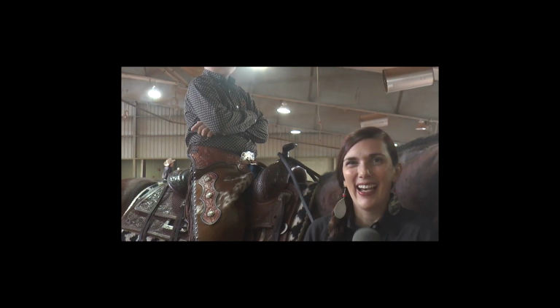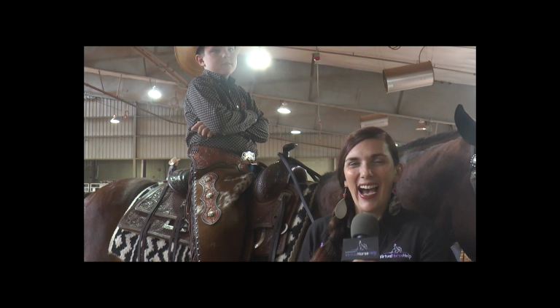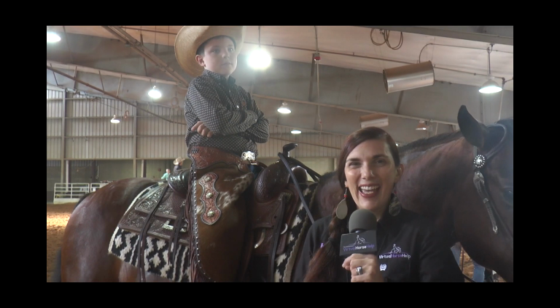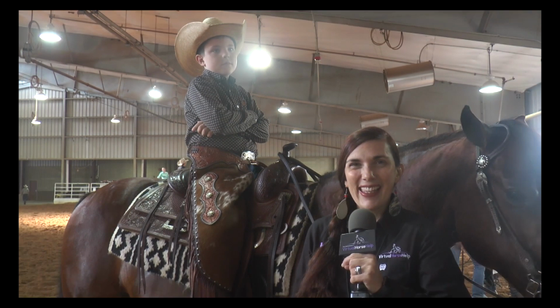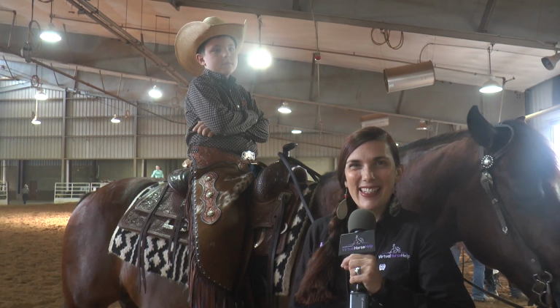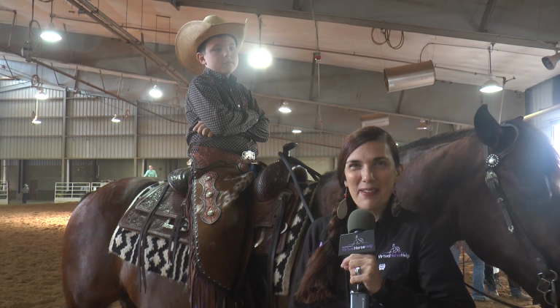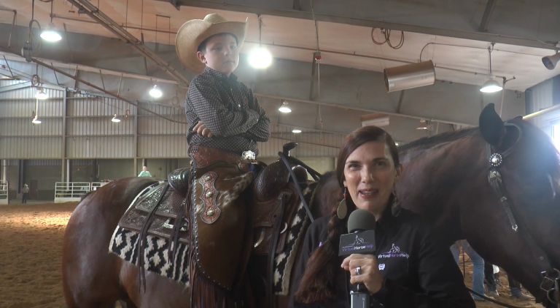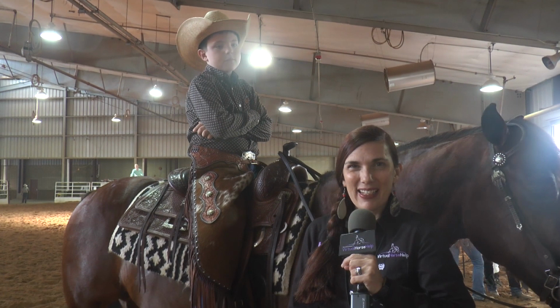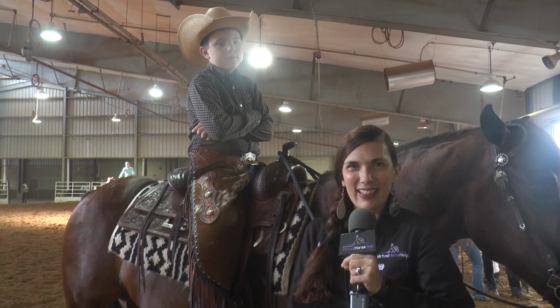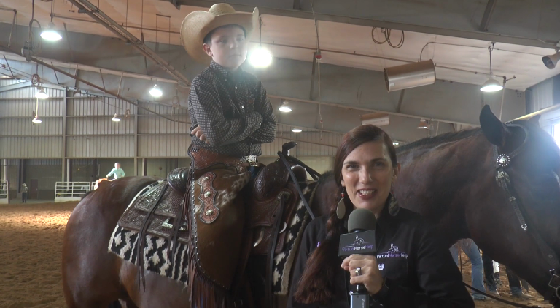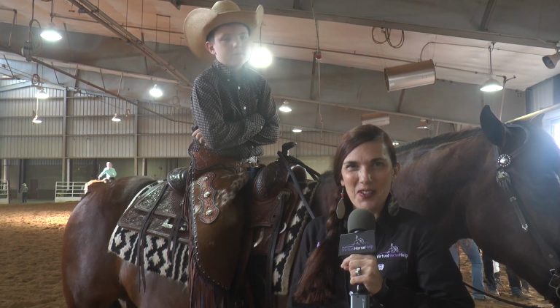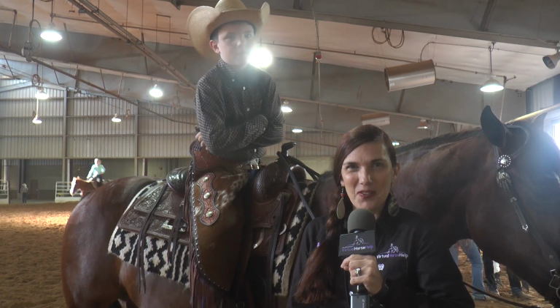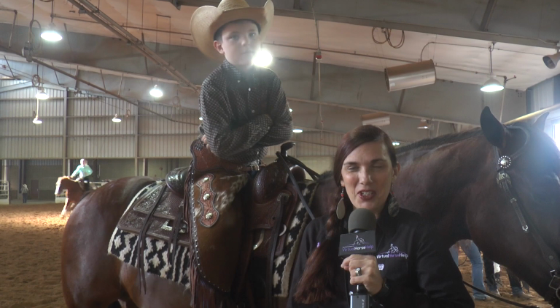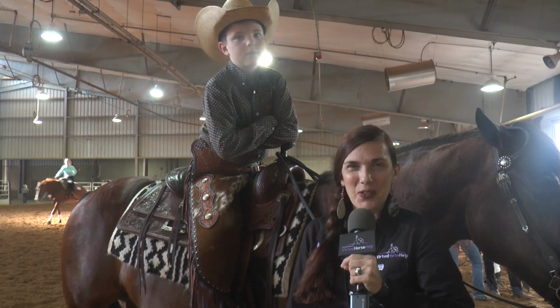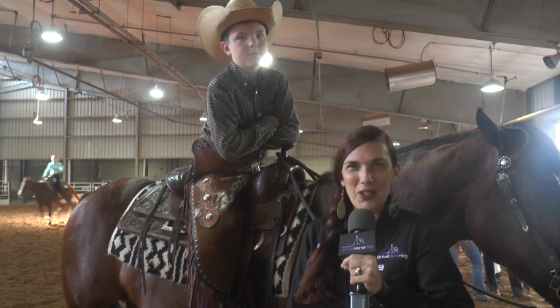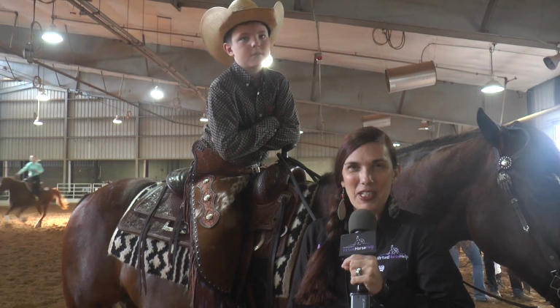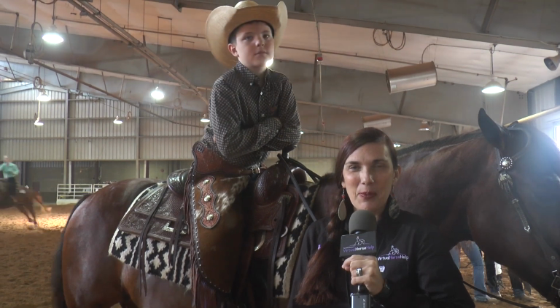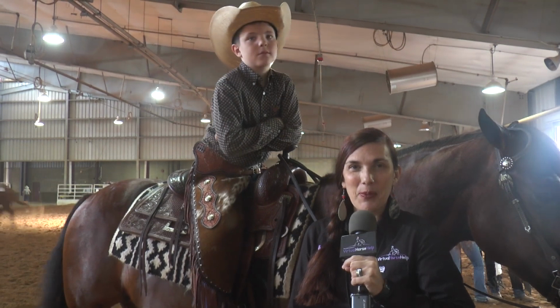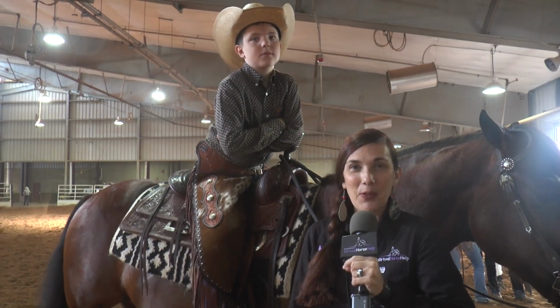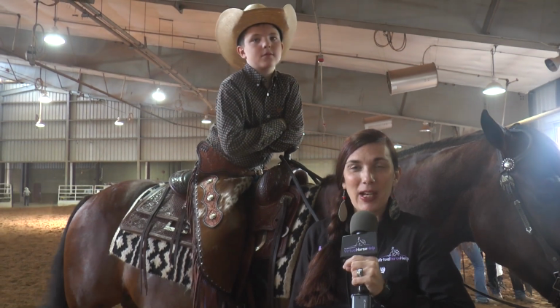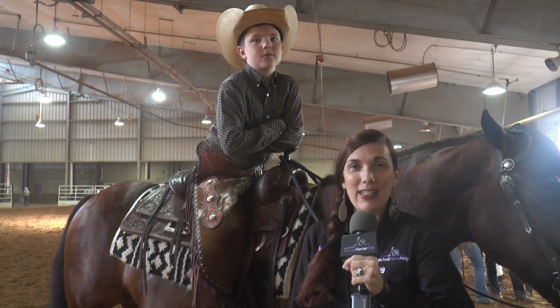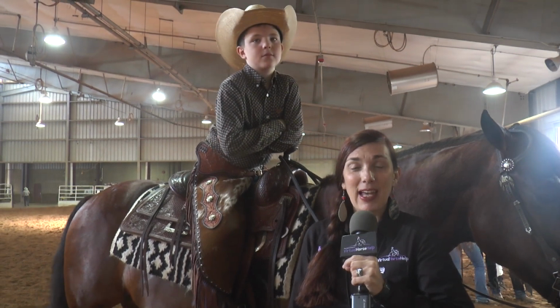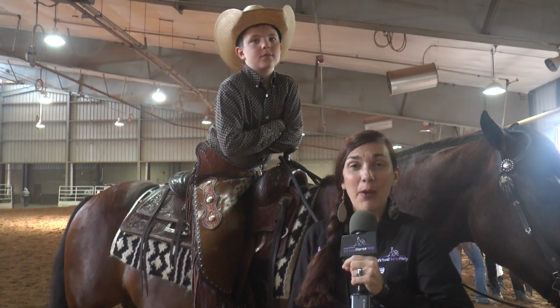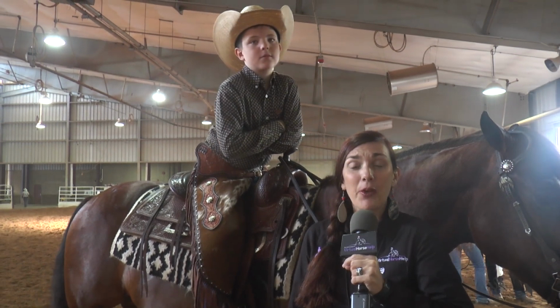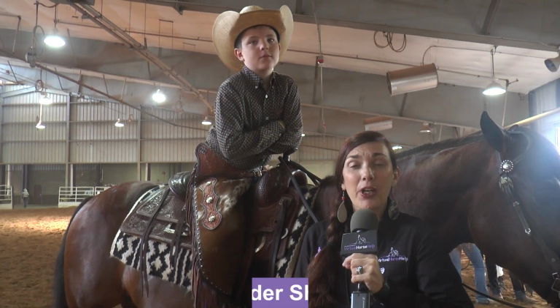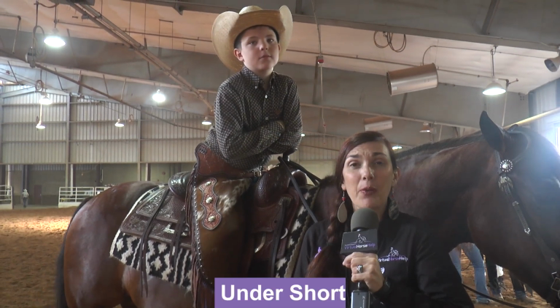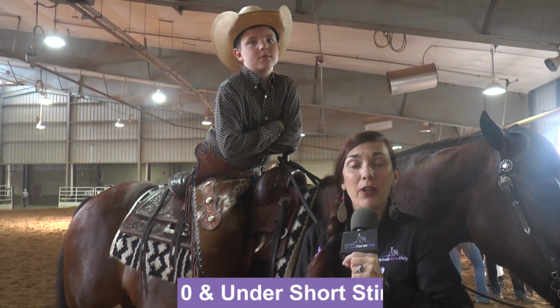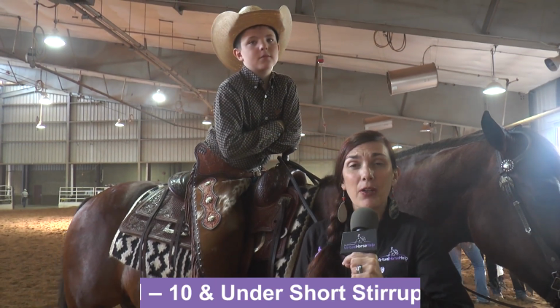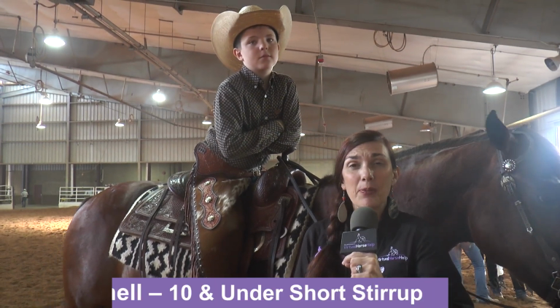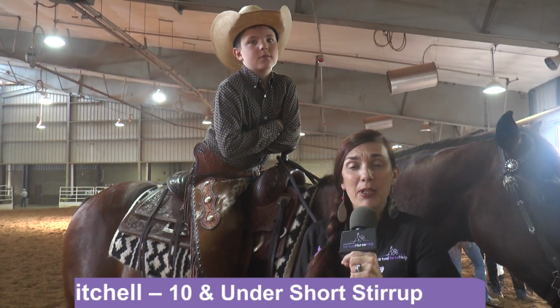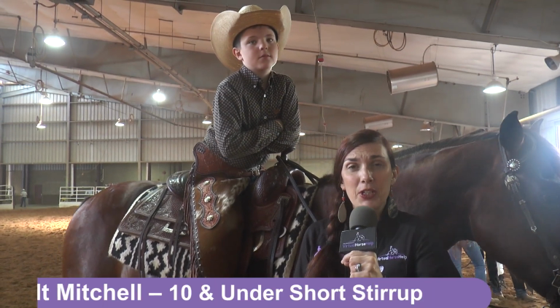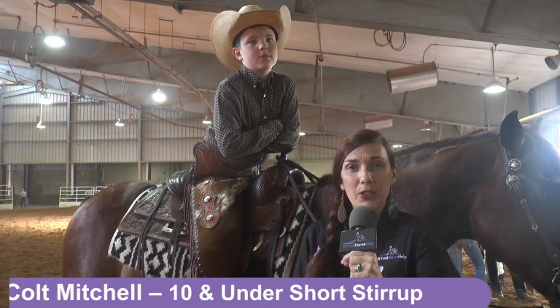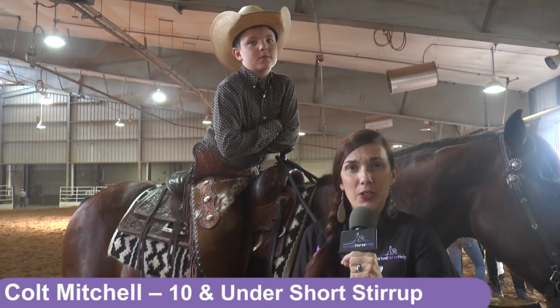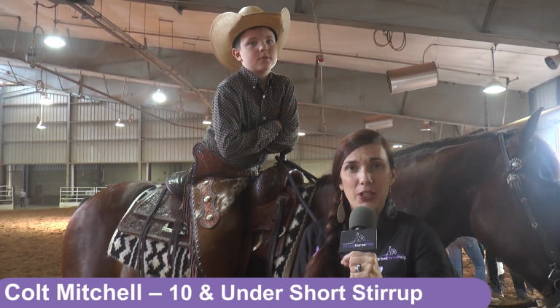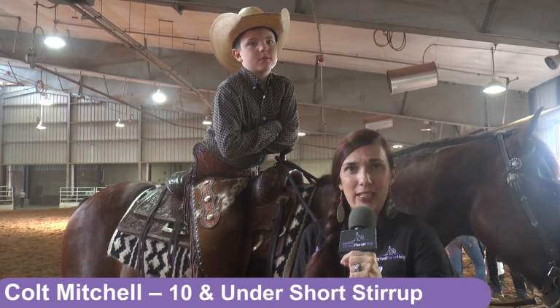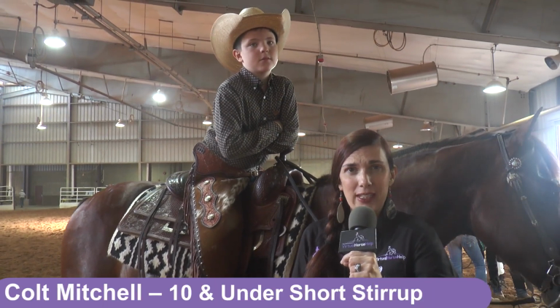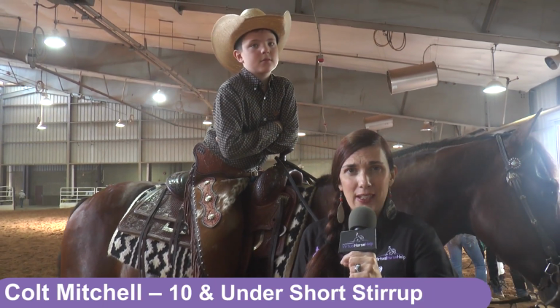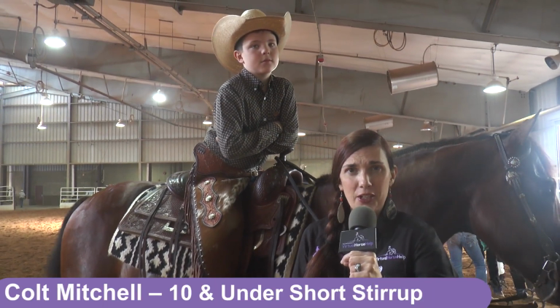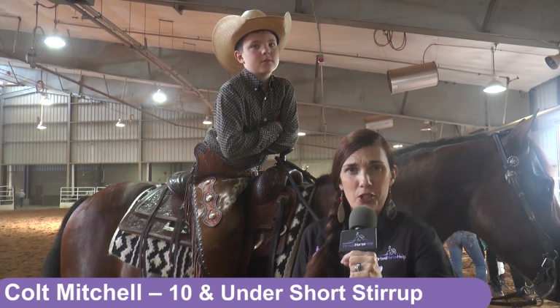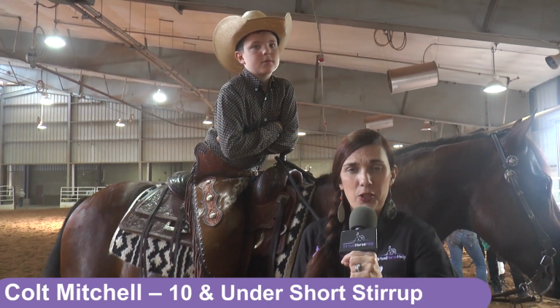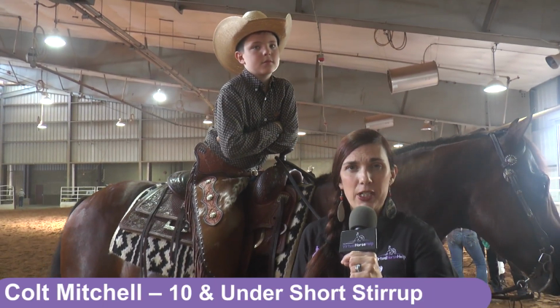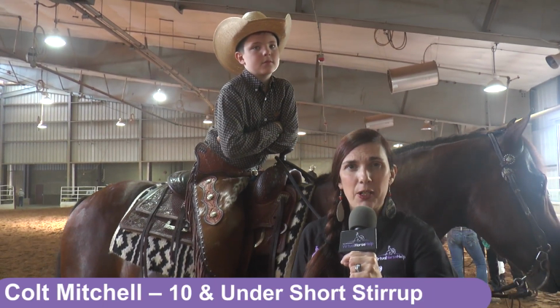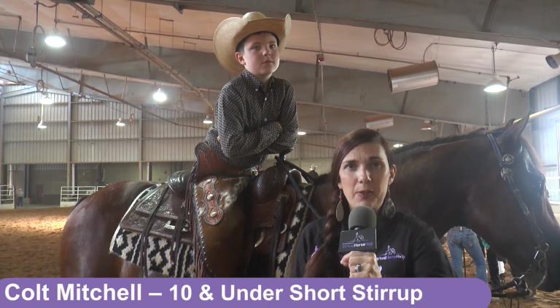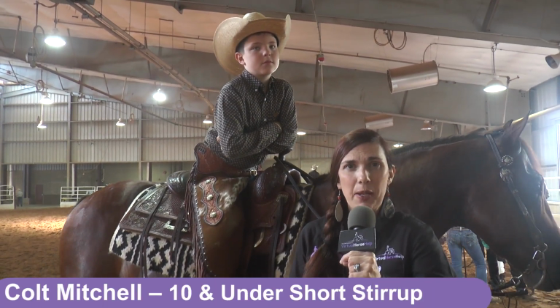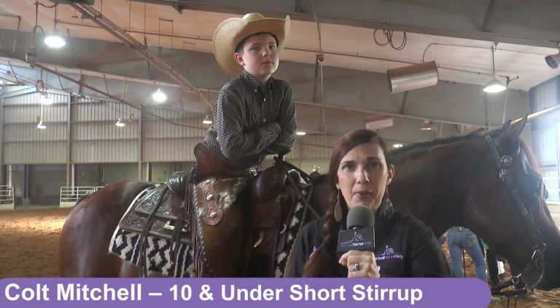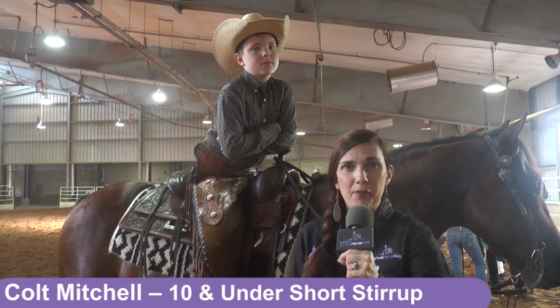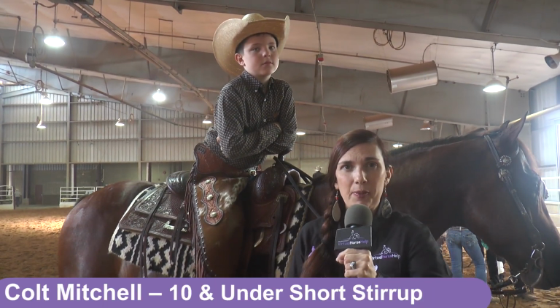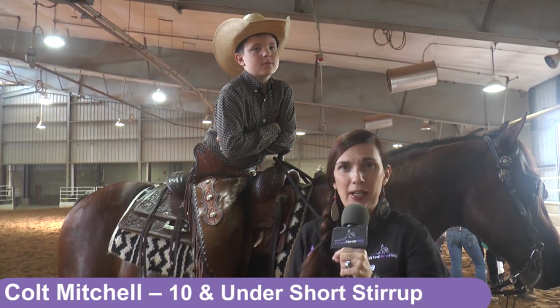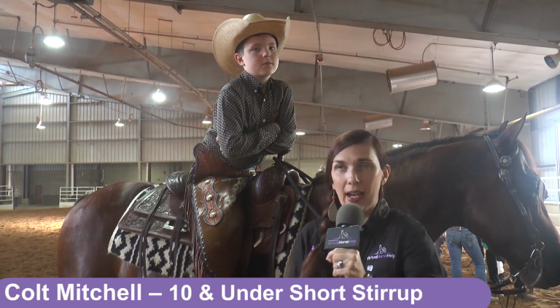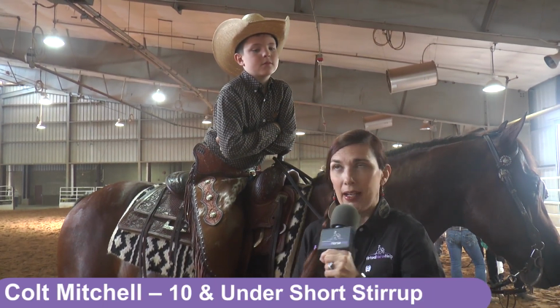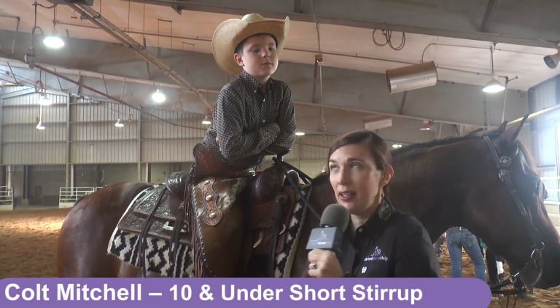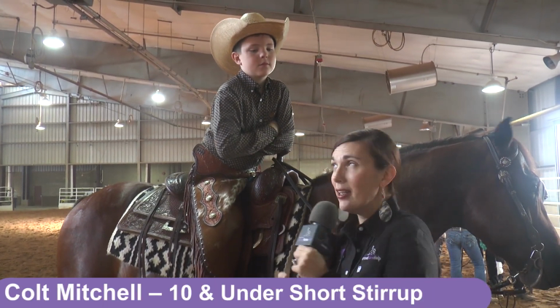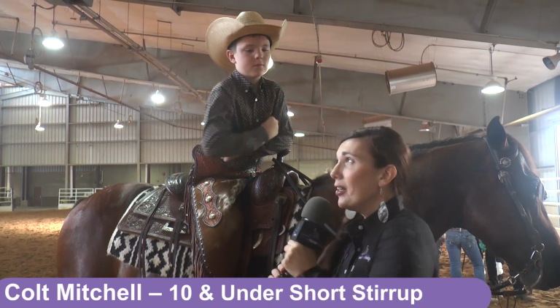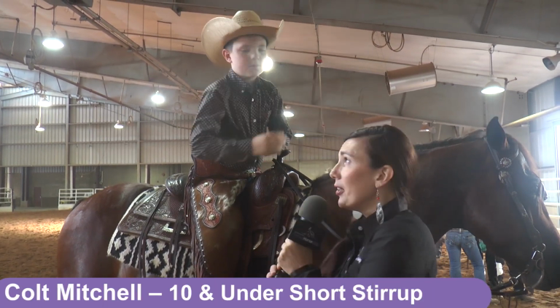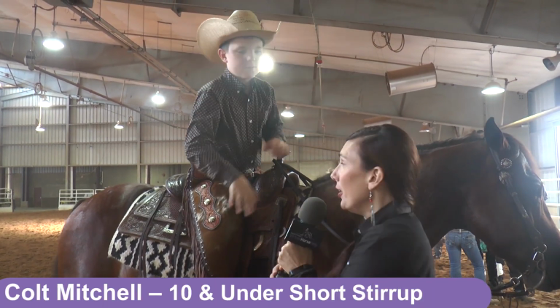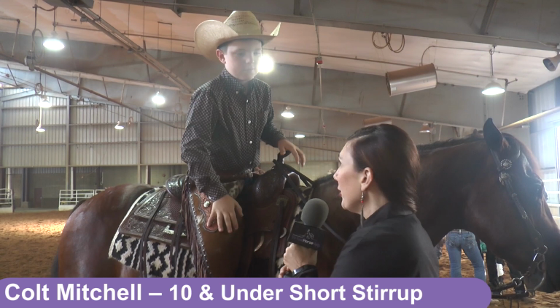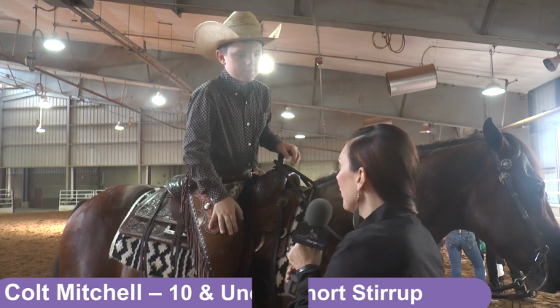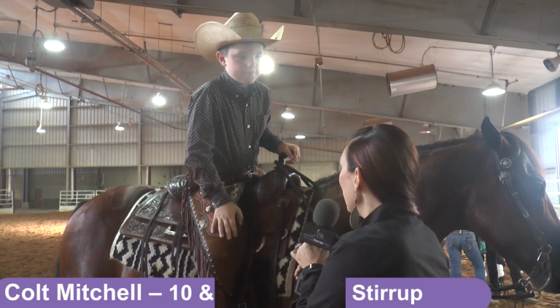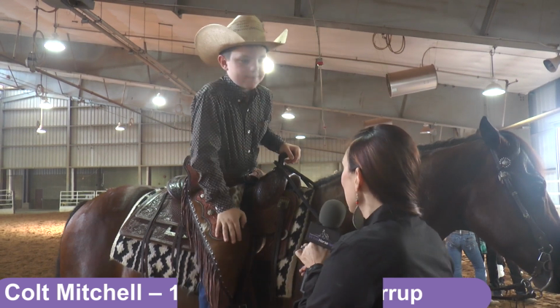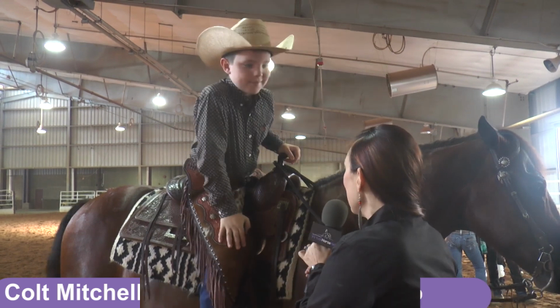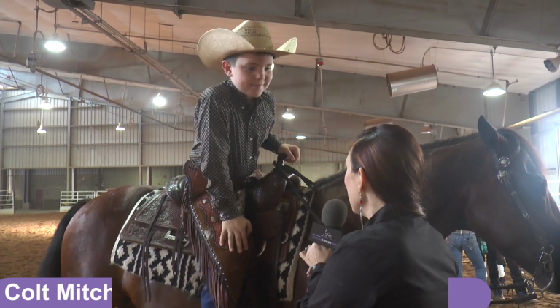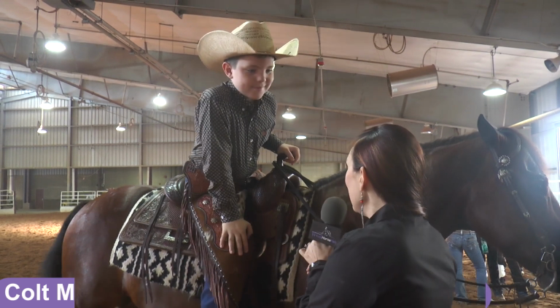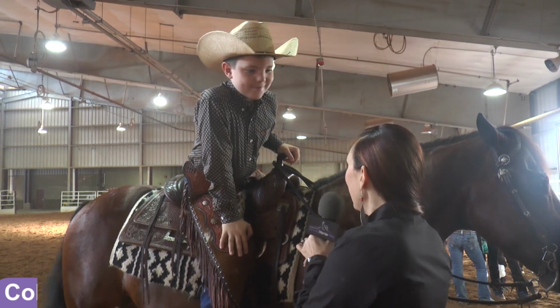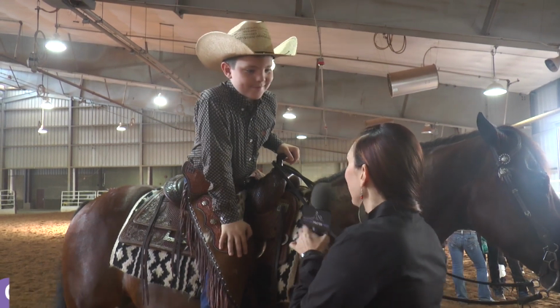Hi, this is Amanda Lester with Virtual Horse Open Worldwide Slide. We're here with Colt Mitchell, who is our 10 and under short stirrup champion from today. Colt, congratulations on that.